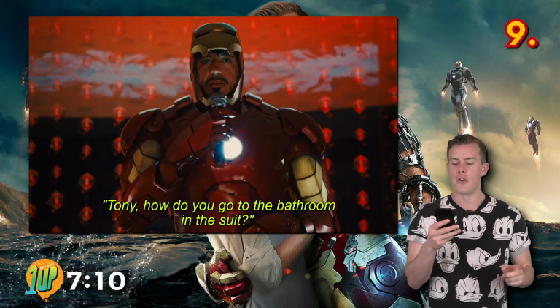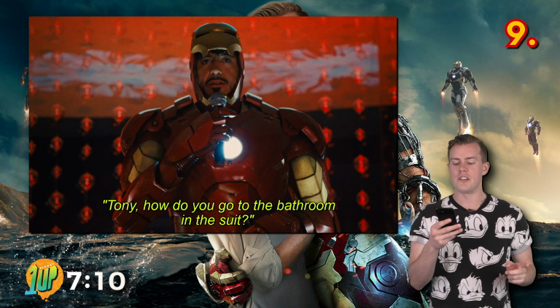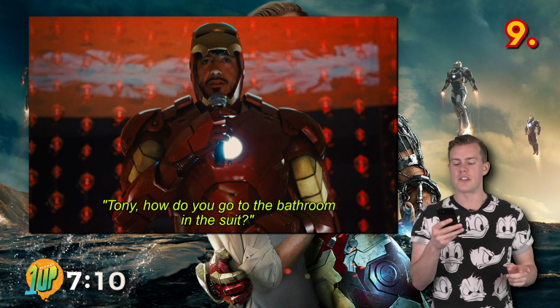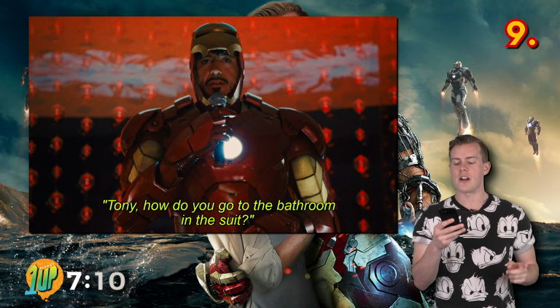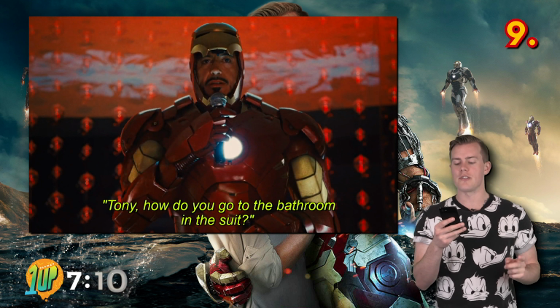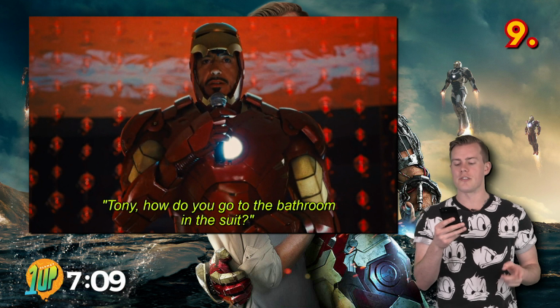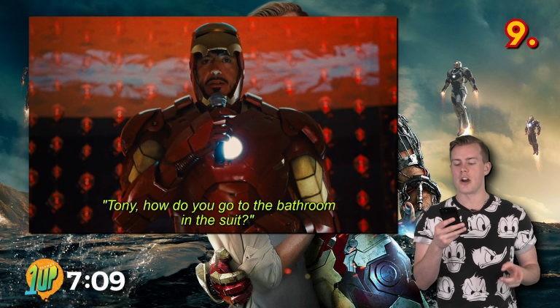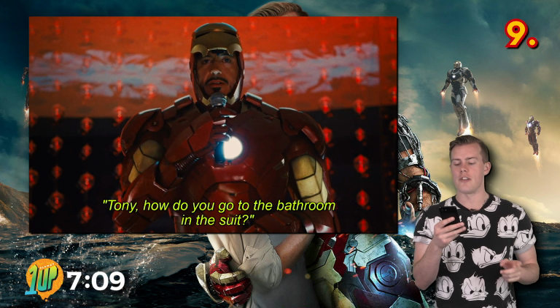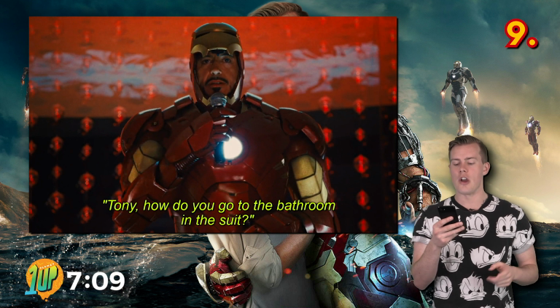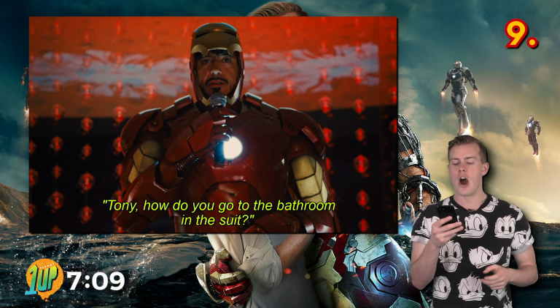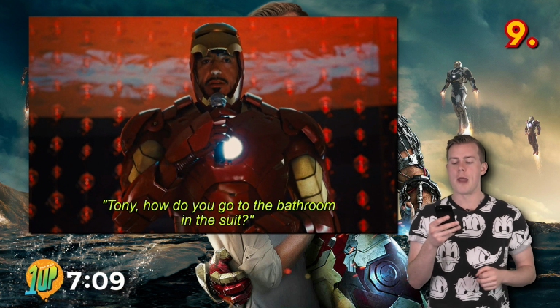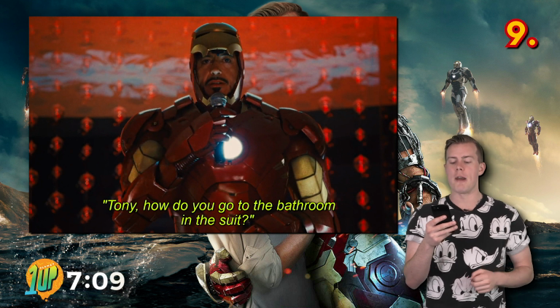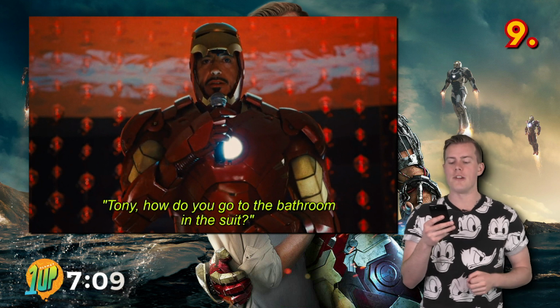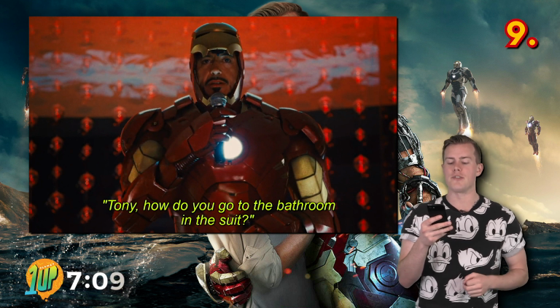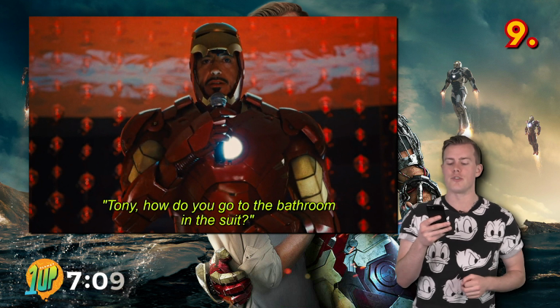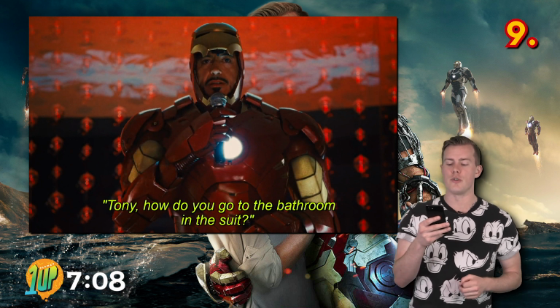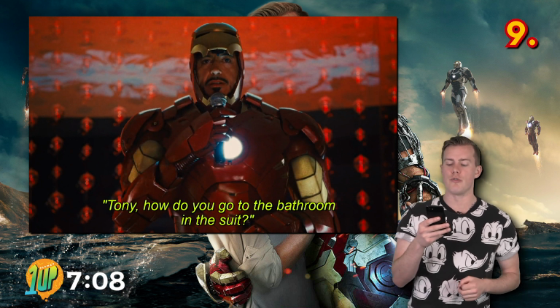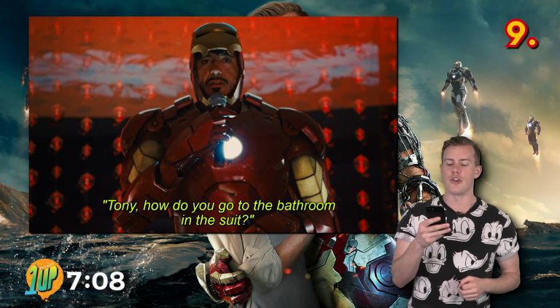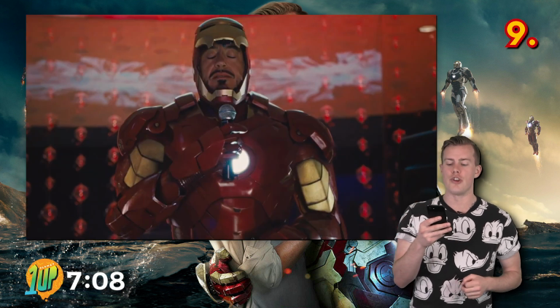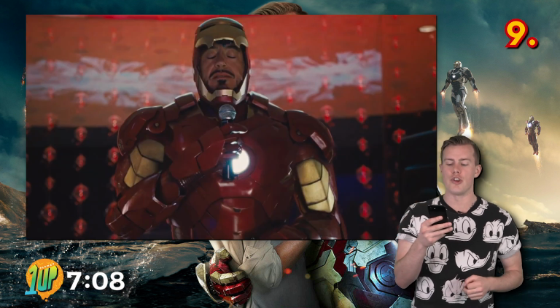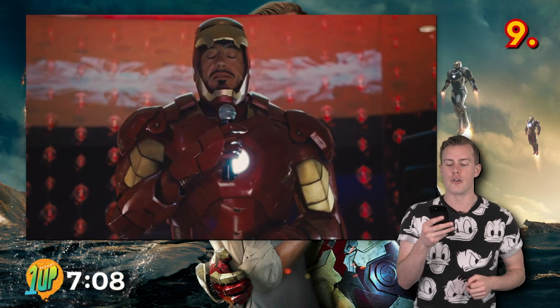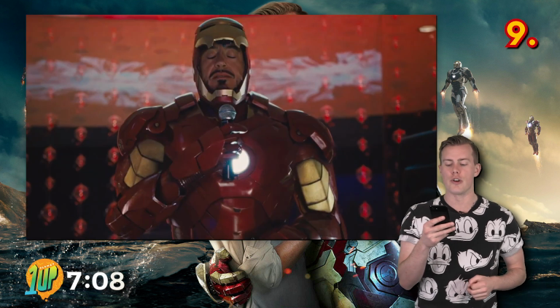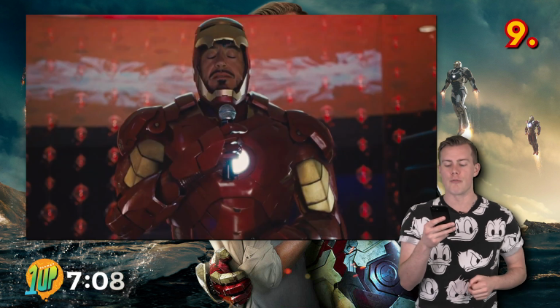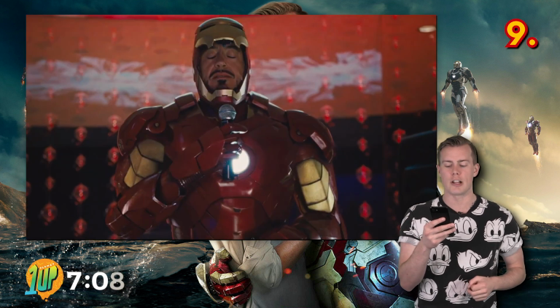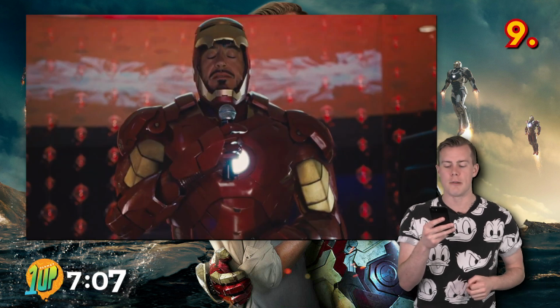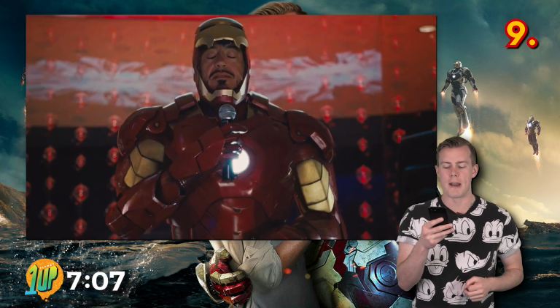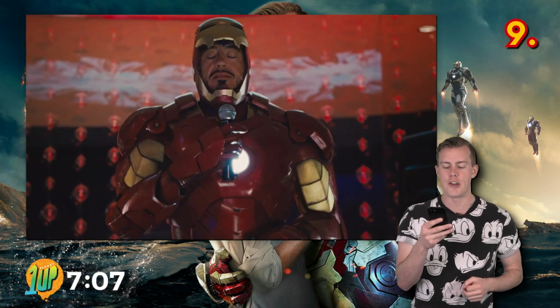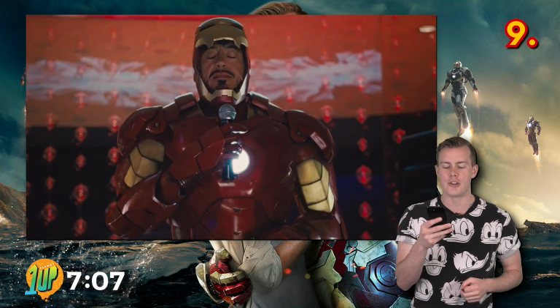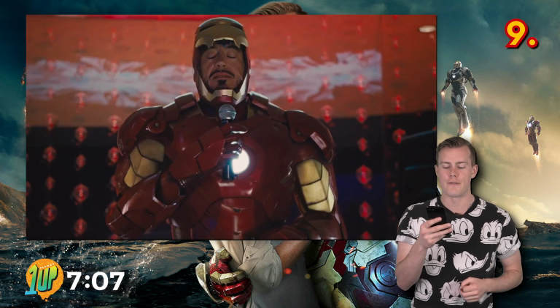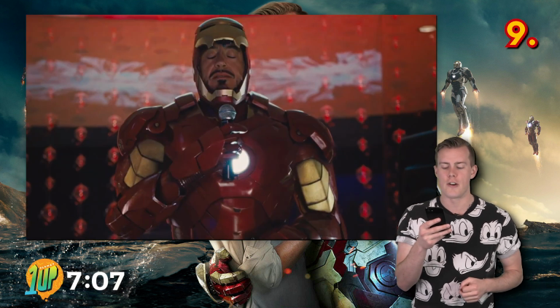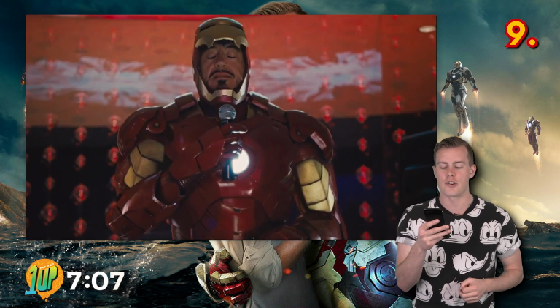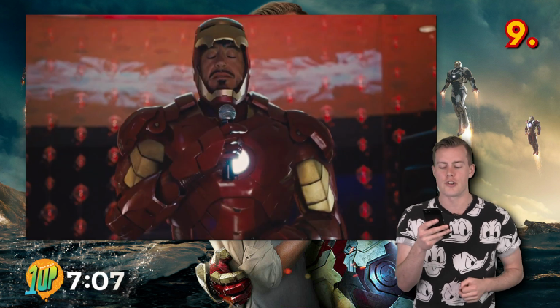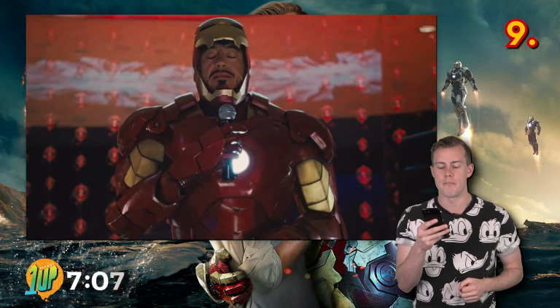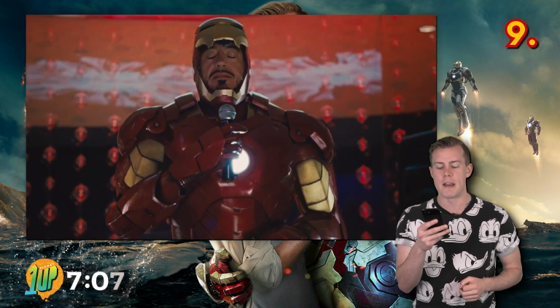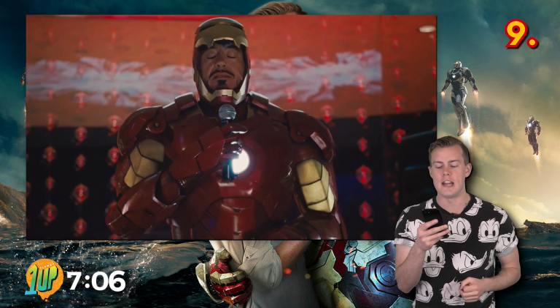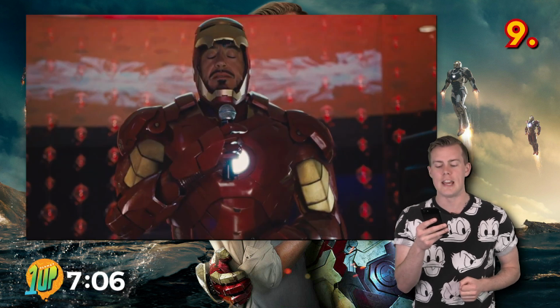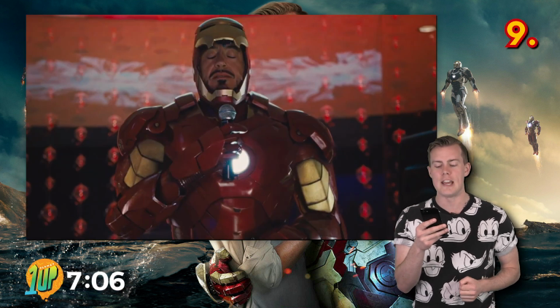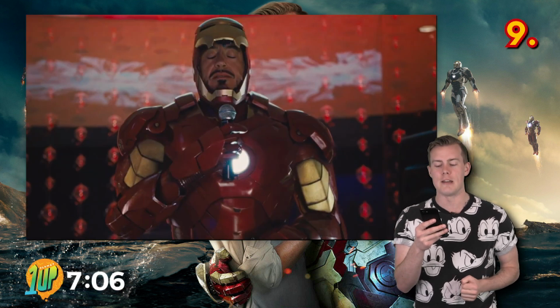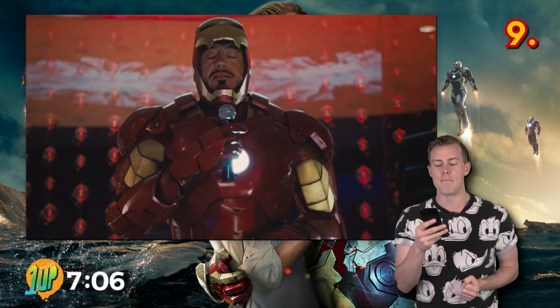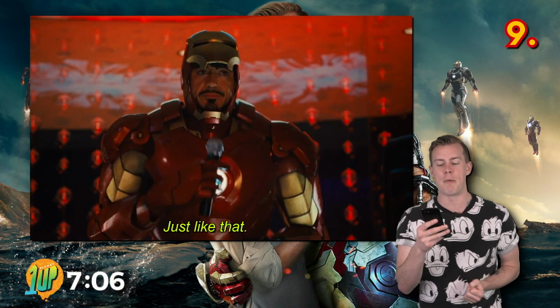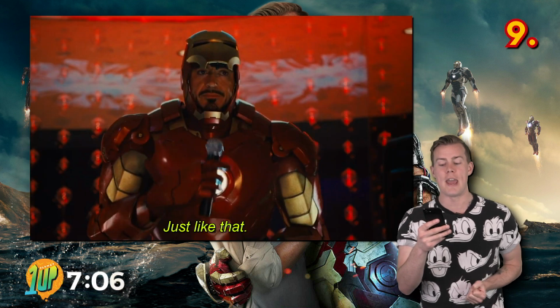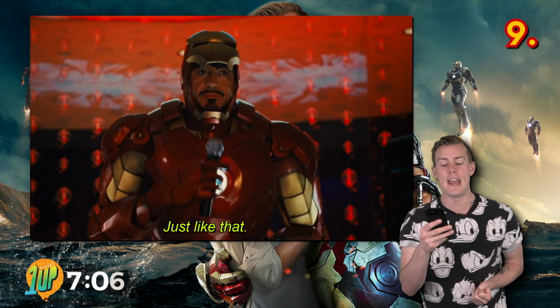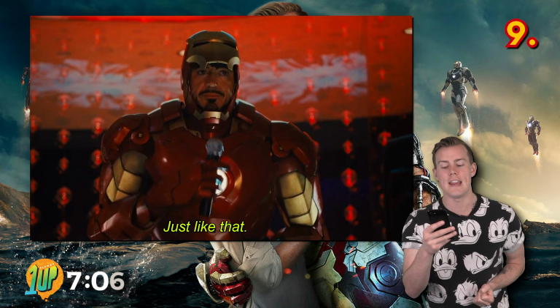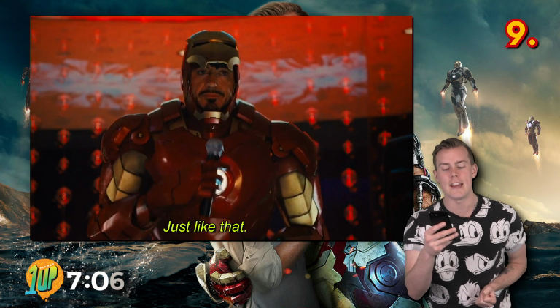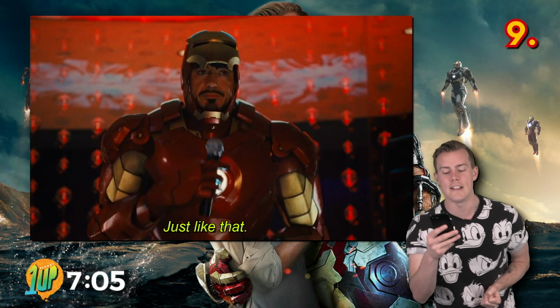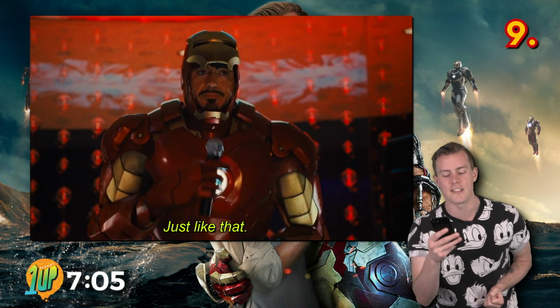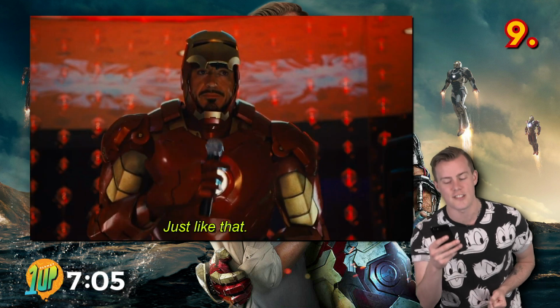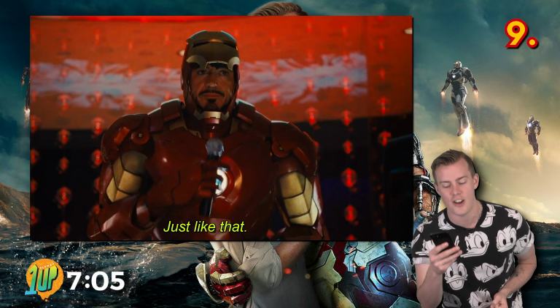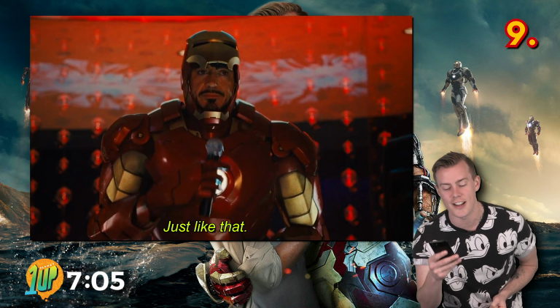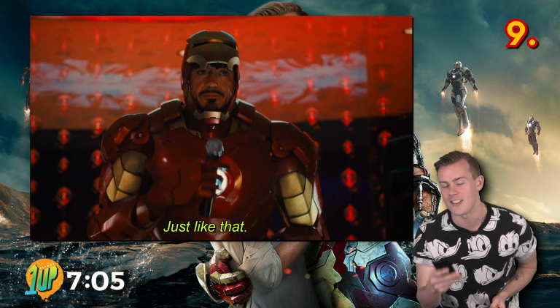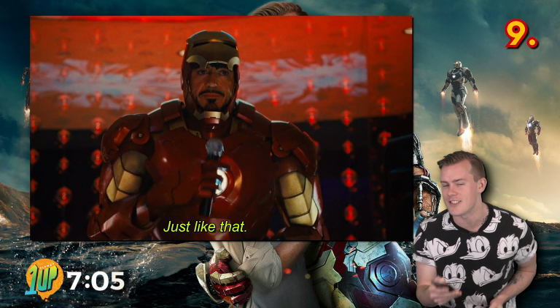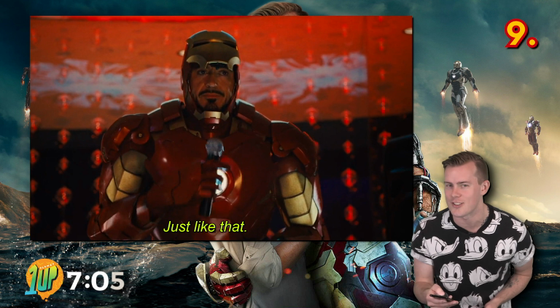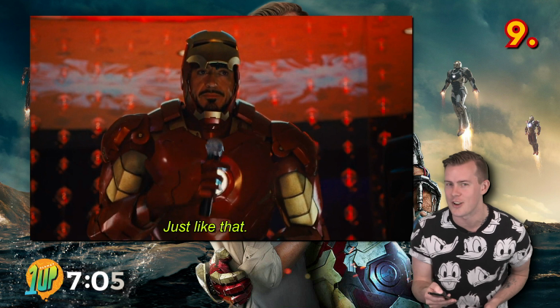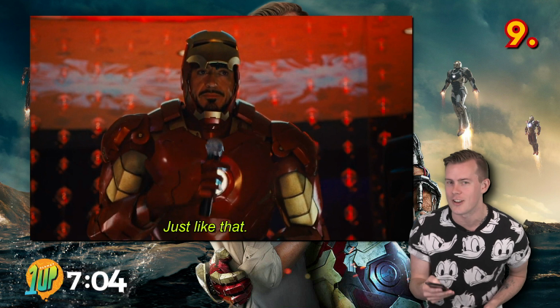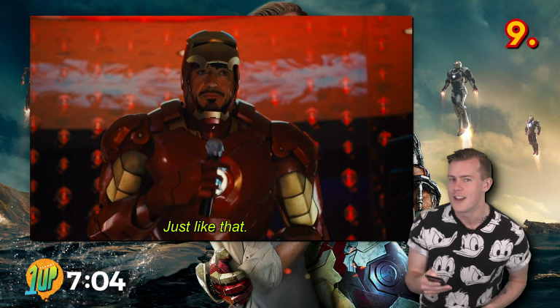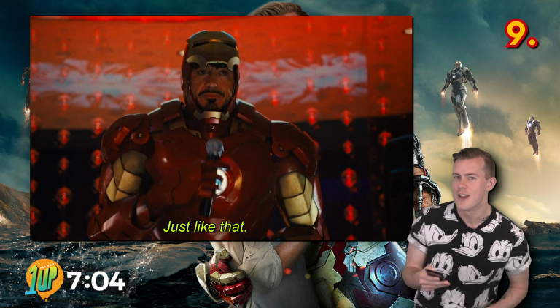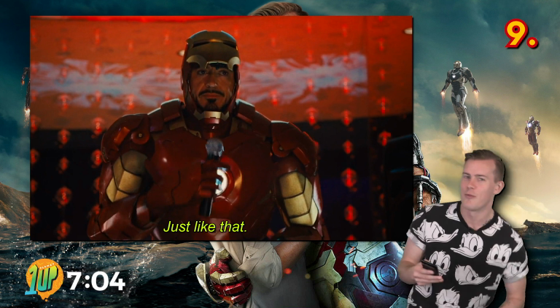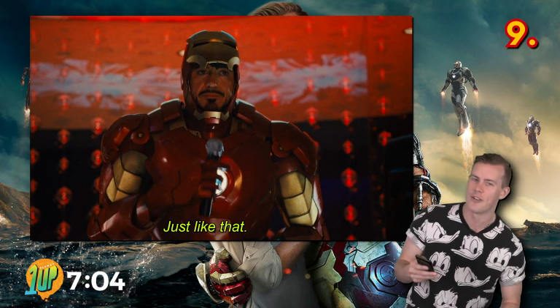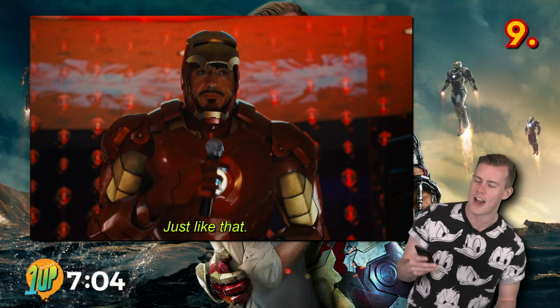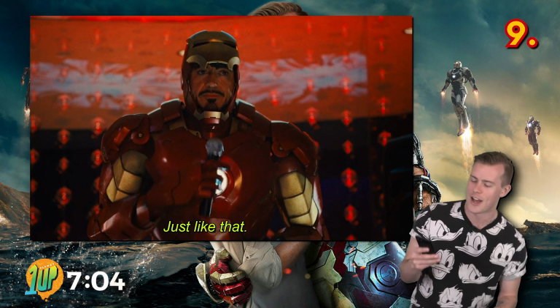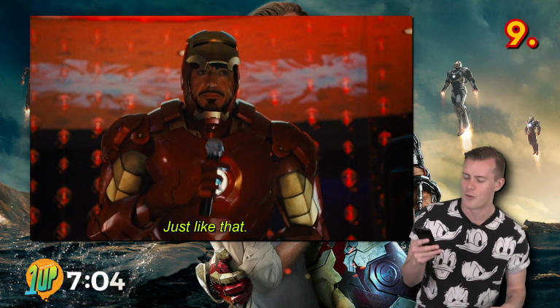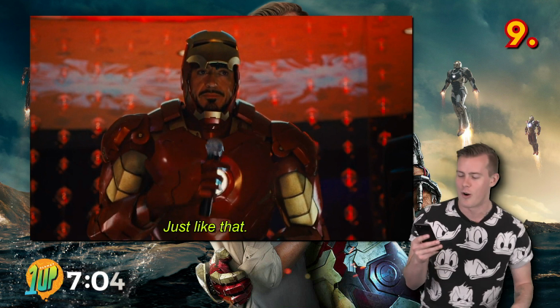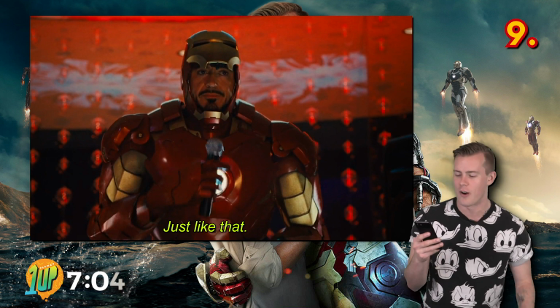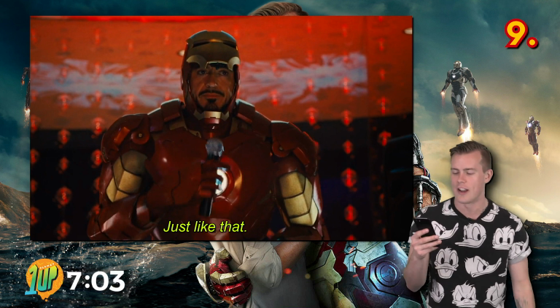Tony Stark designed the Iron Man suit with a urine reclamation function, meaning he can pee inside the suit without a worry.